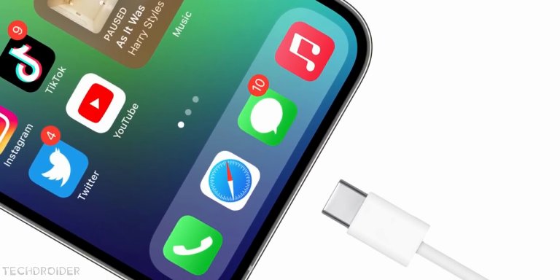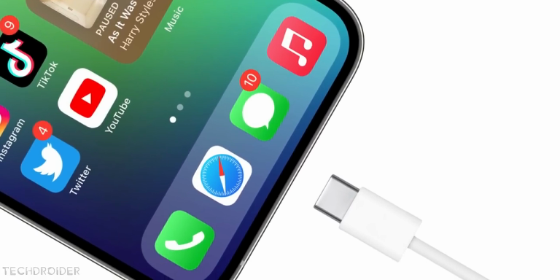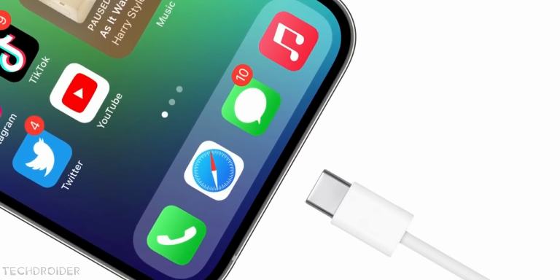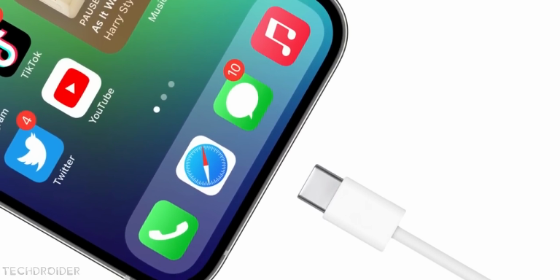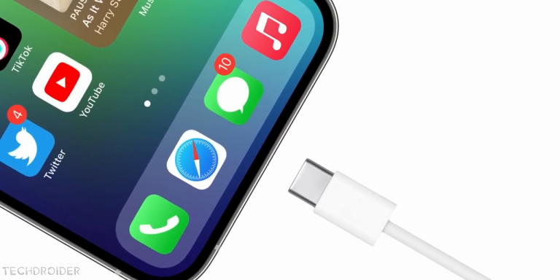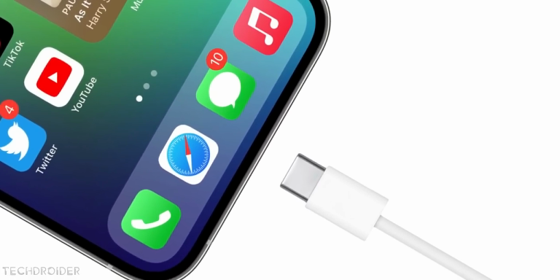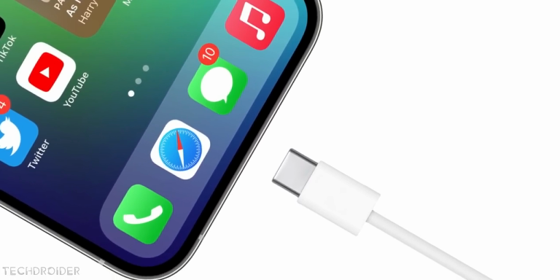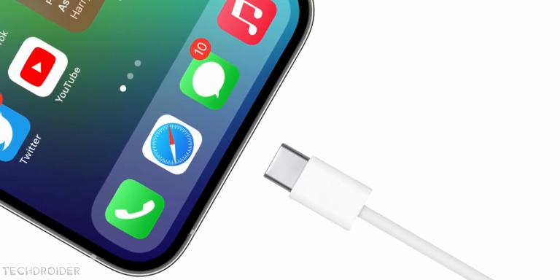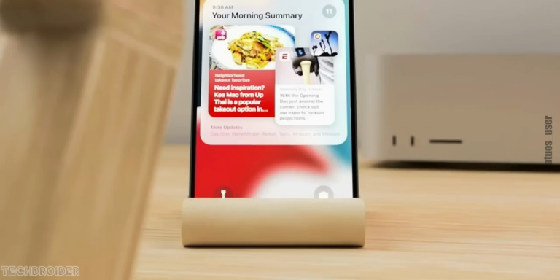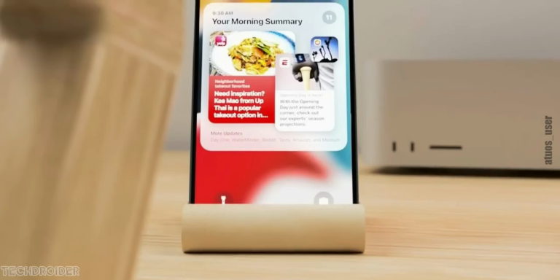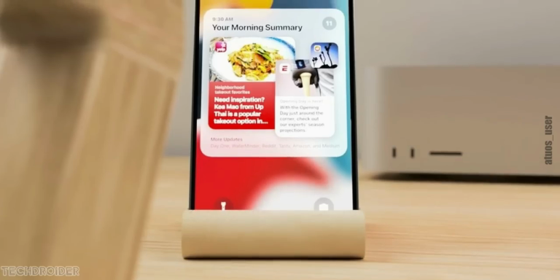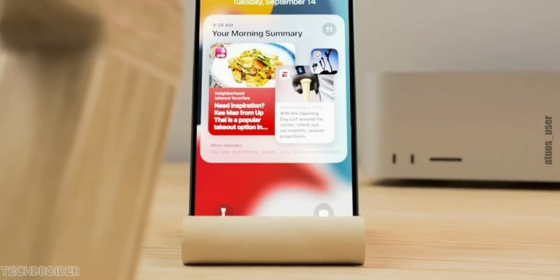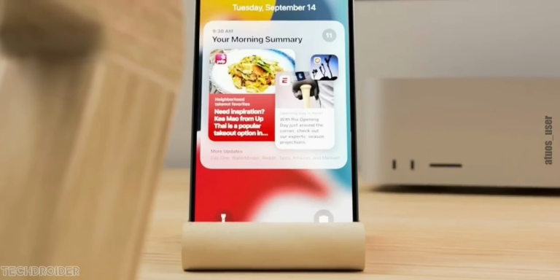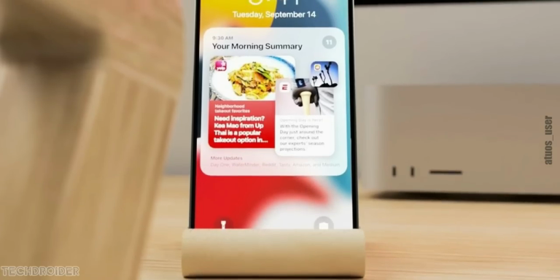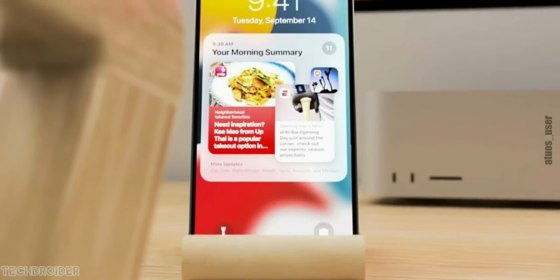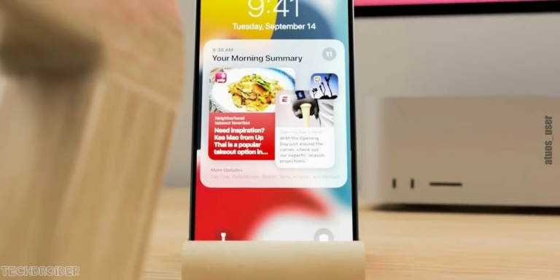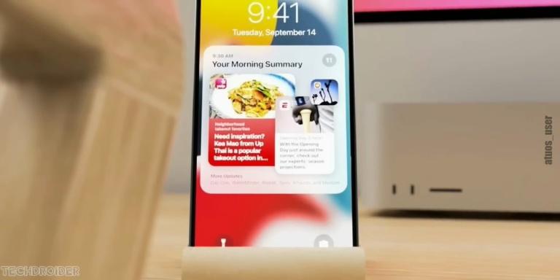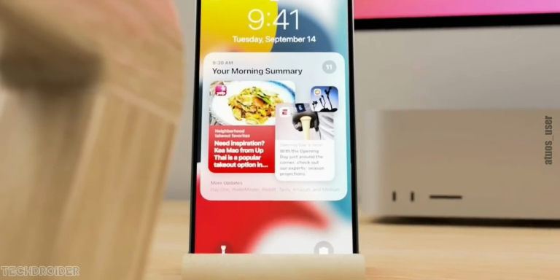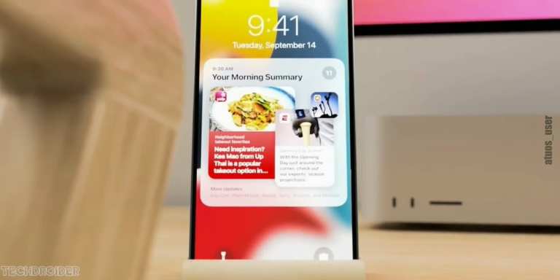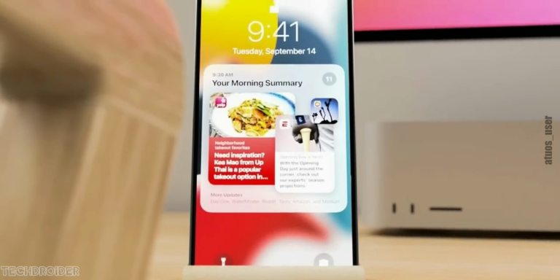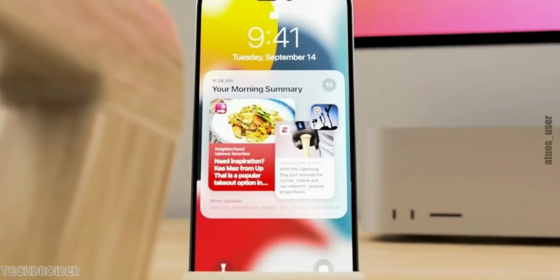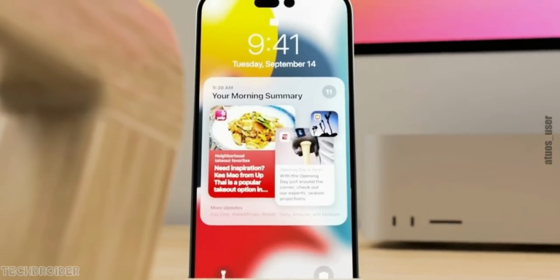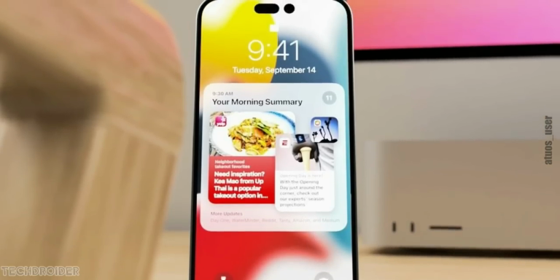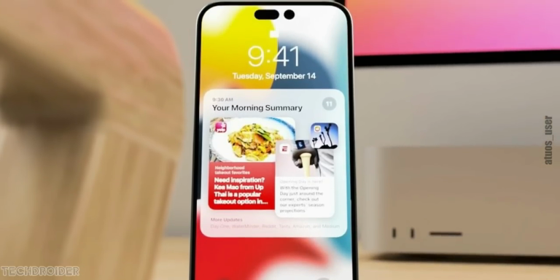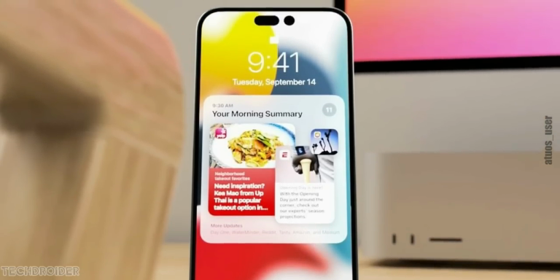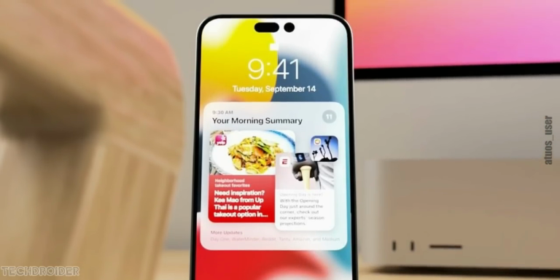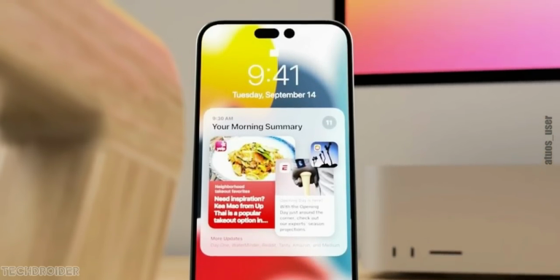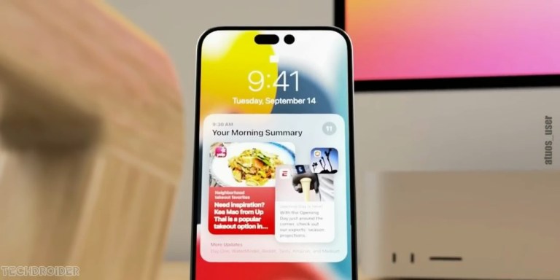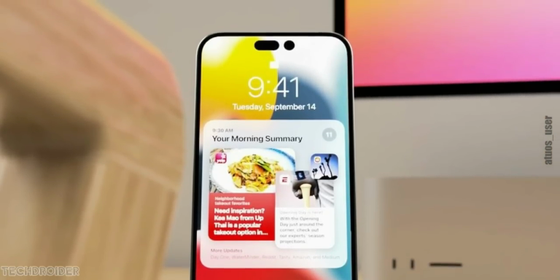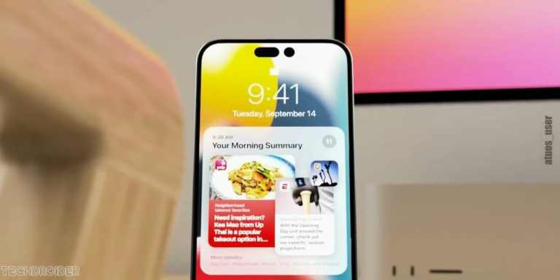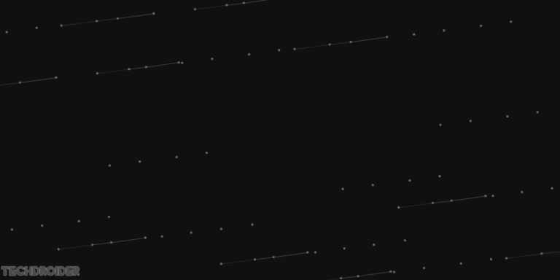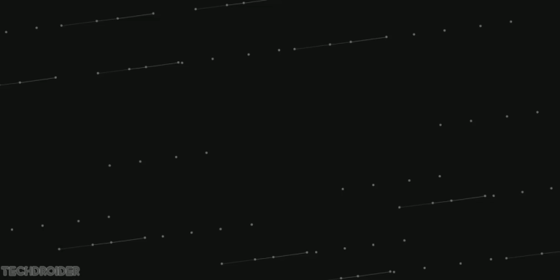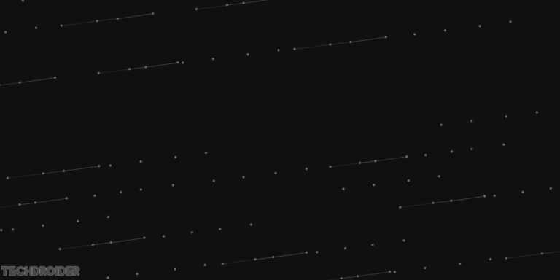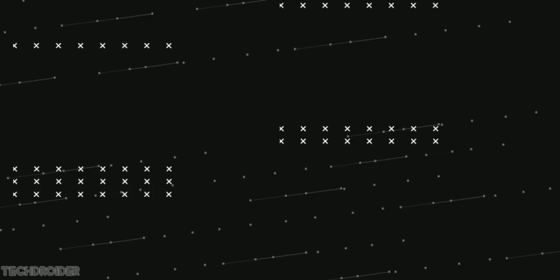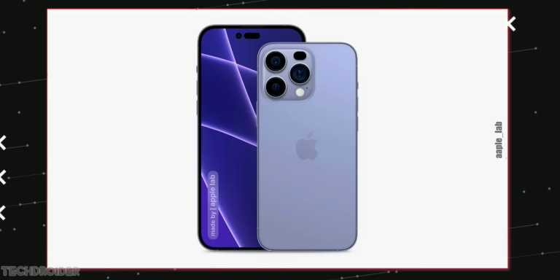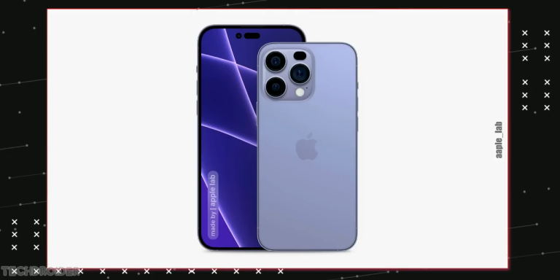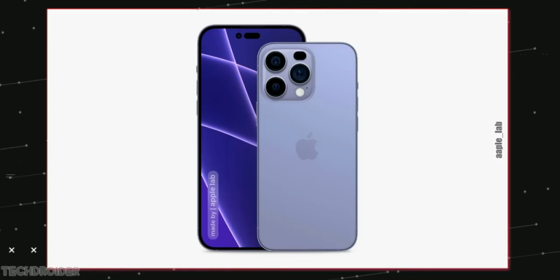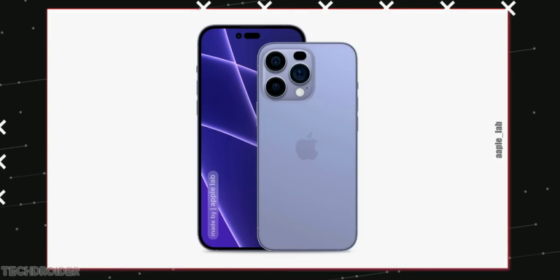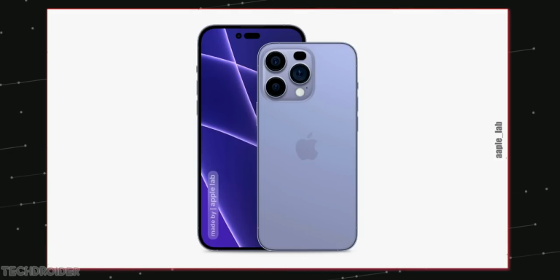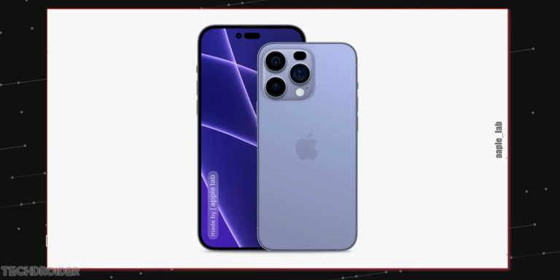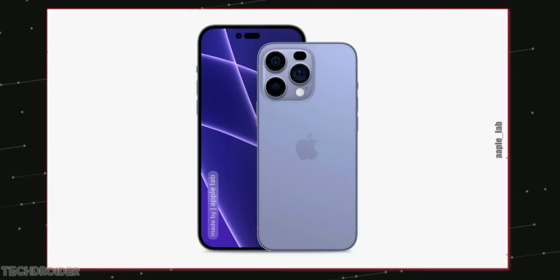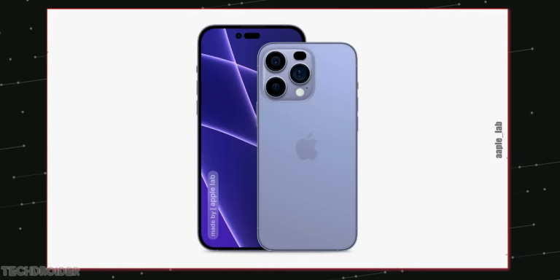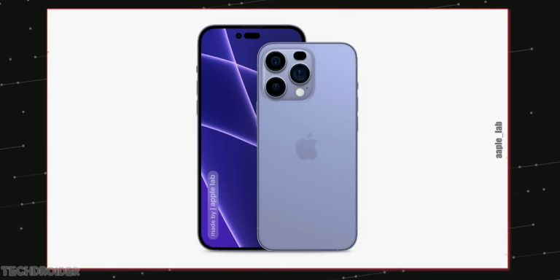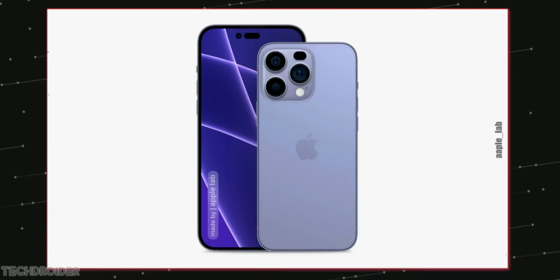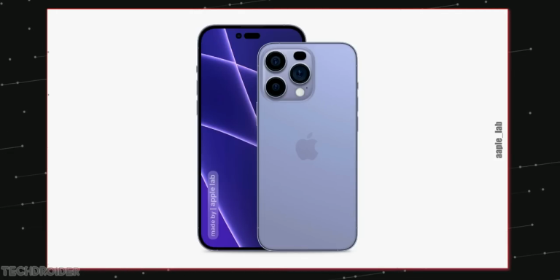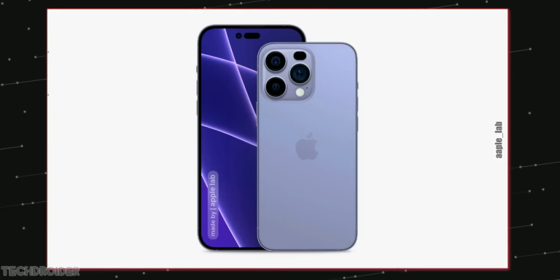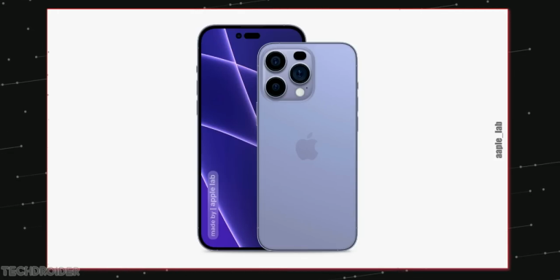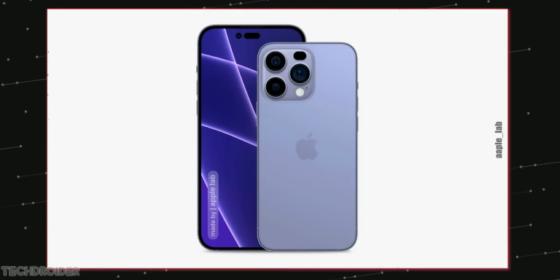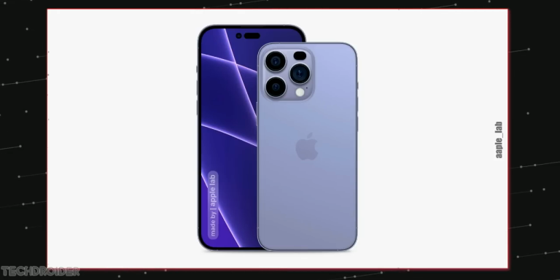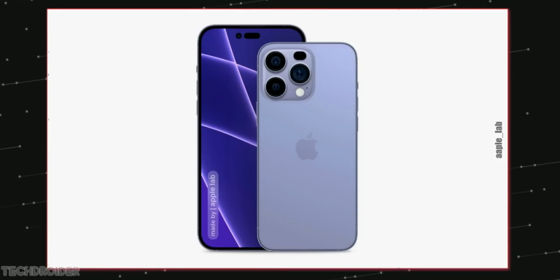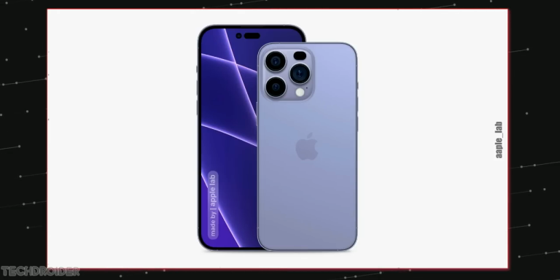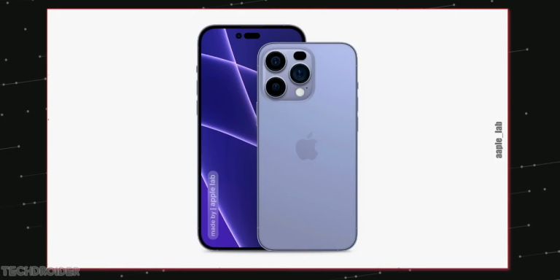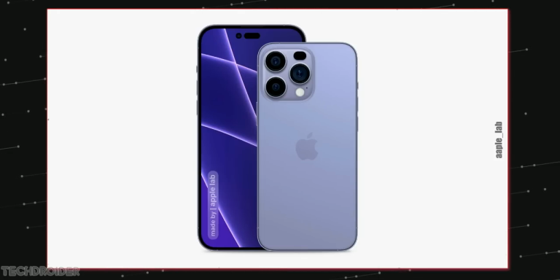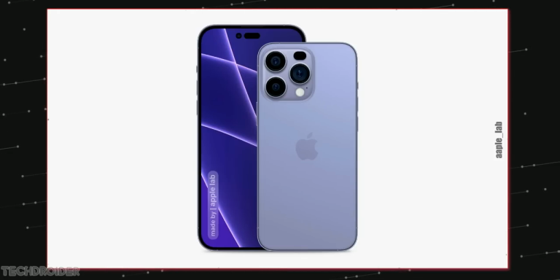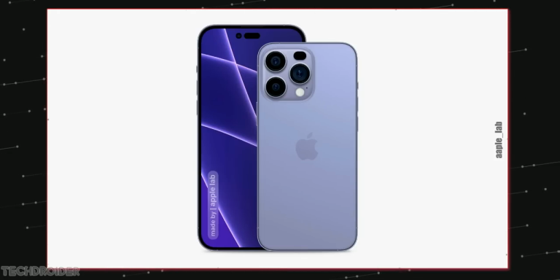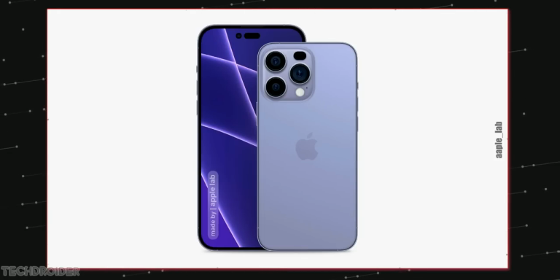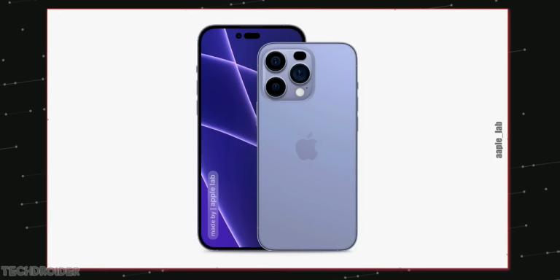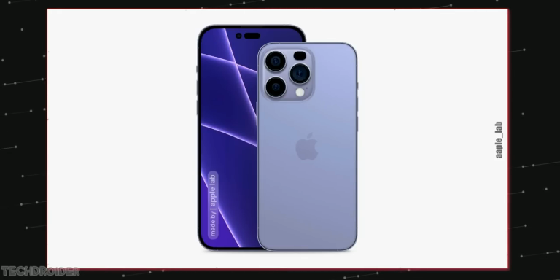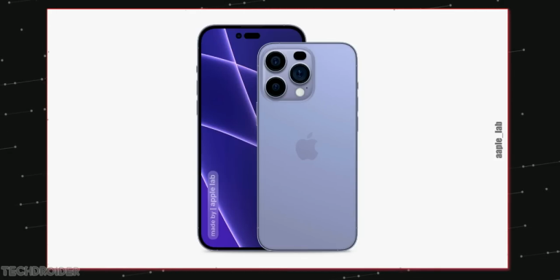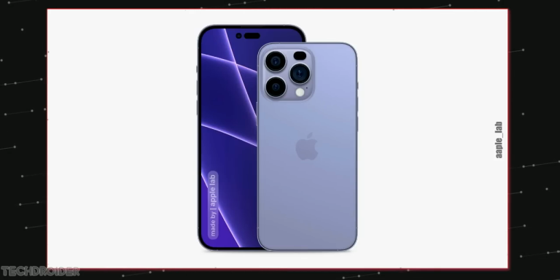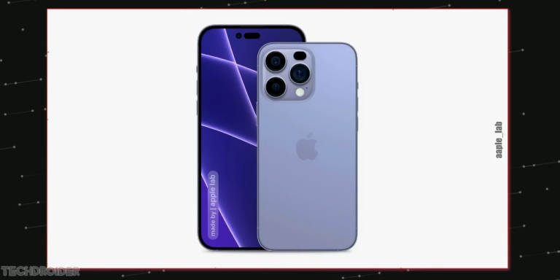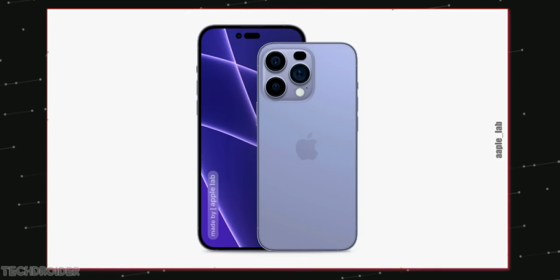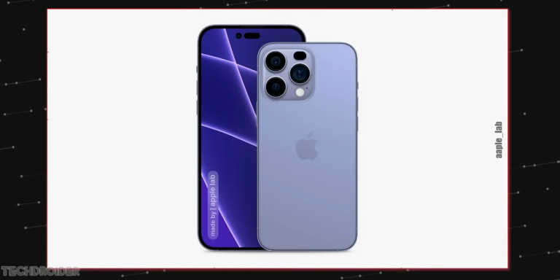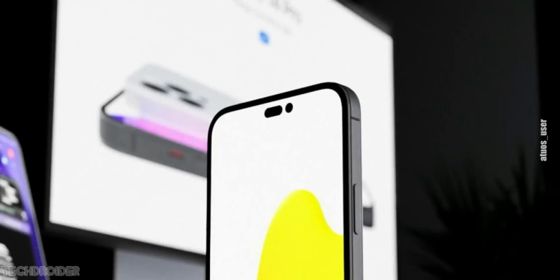The iPhone 15 series is also going to have an i-shape hole in all four models, so small but significant changes are coming in future years.